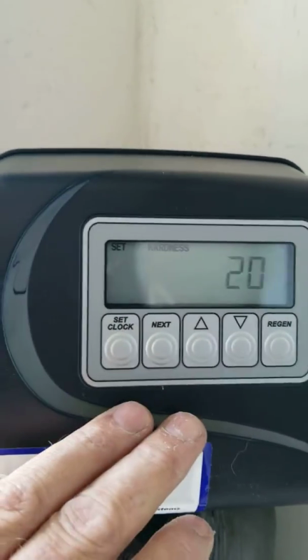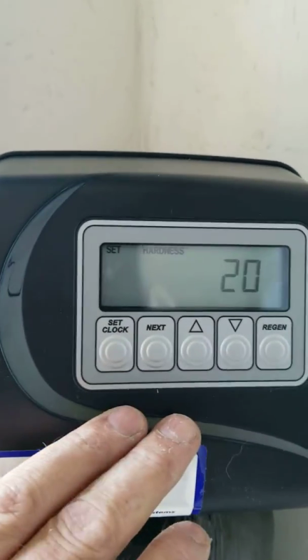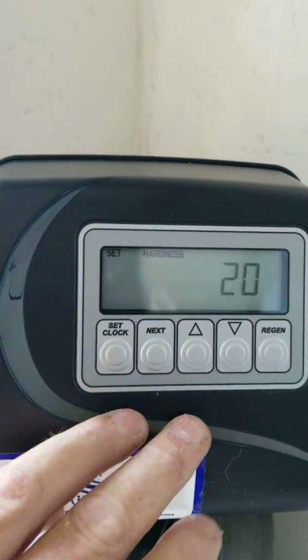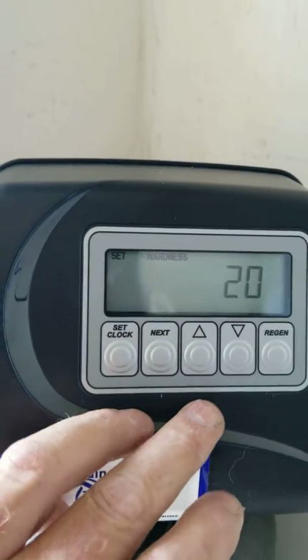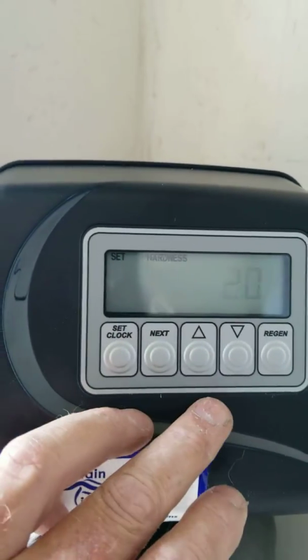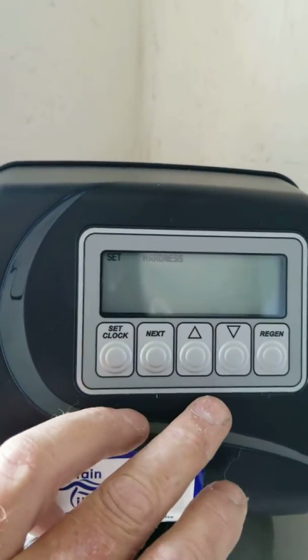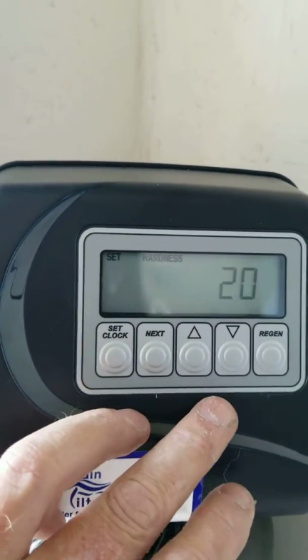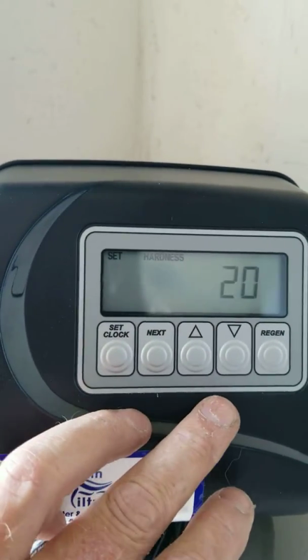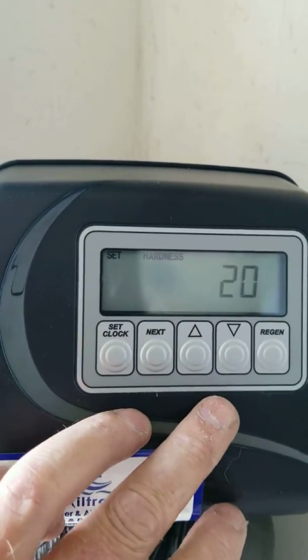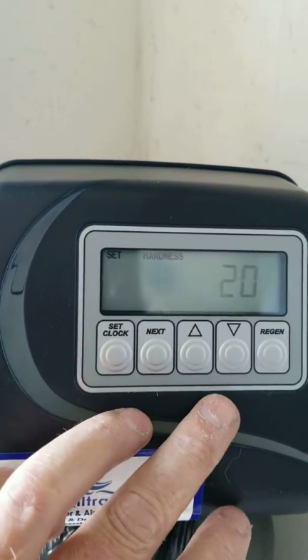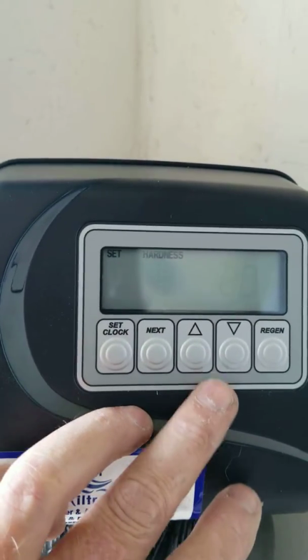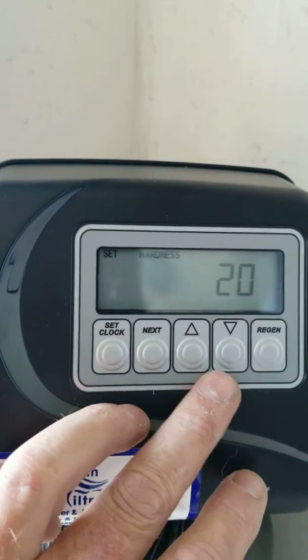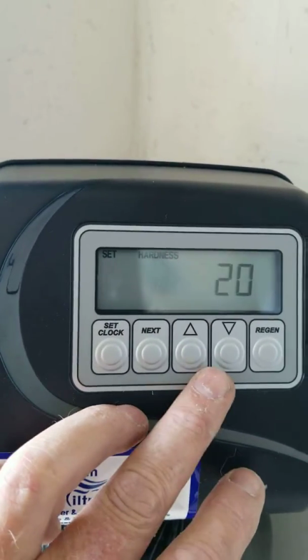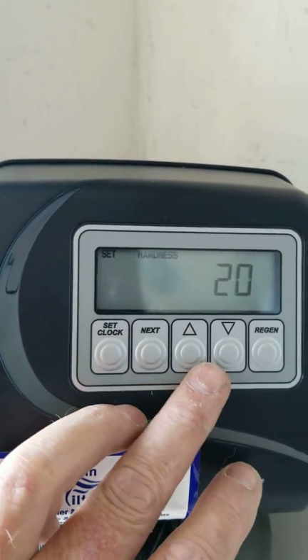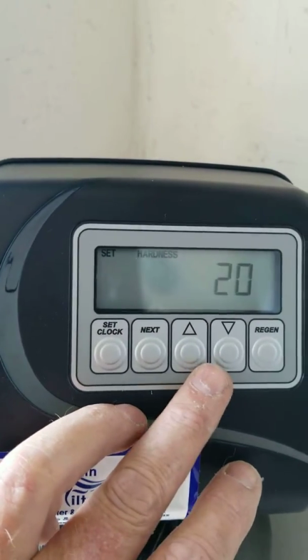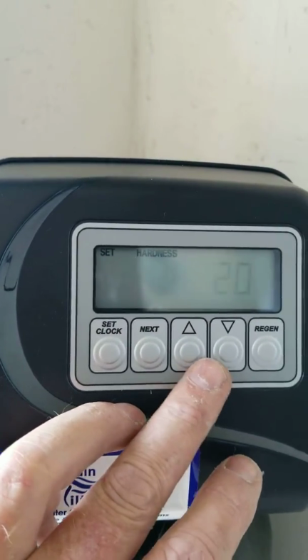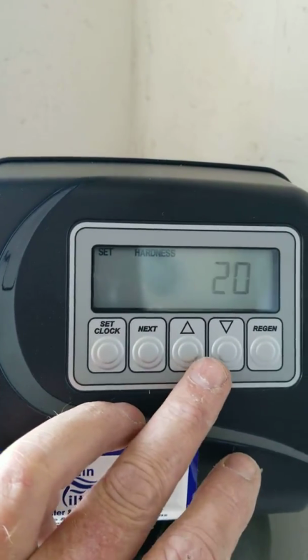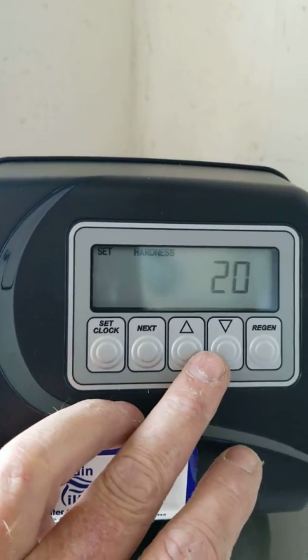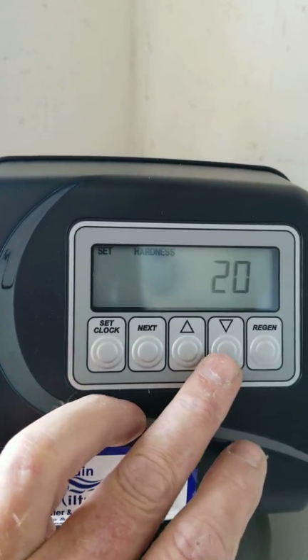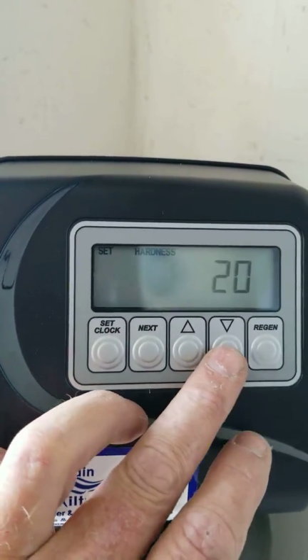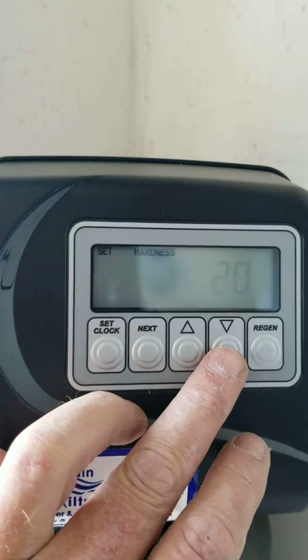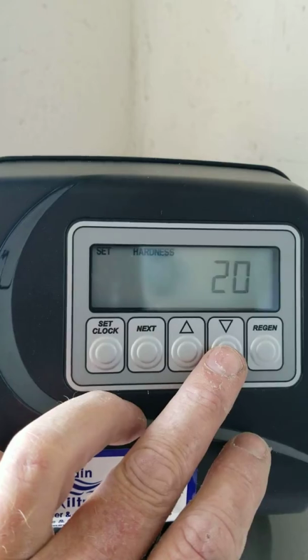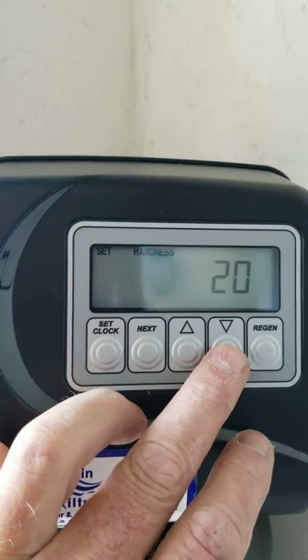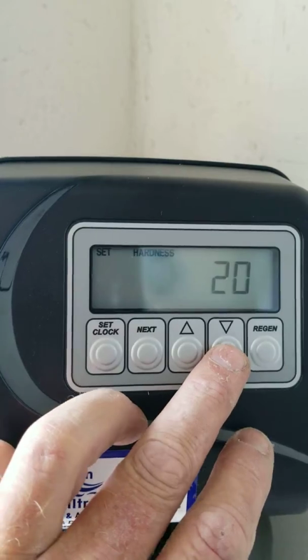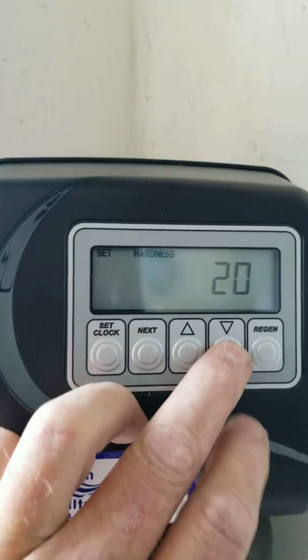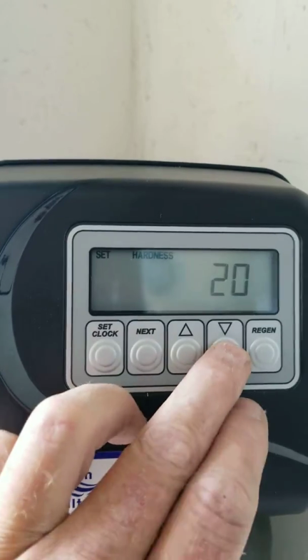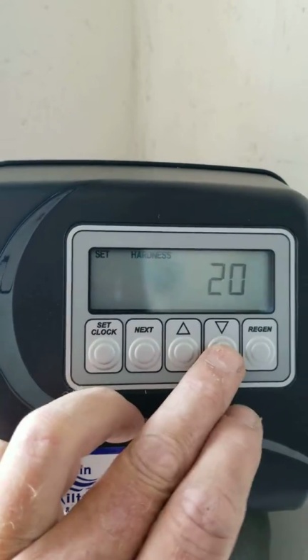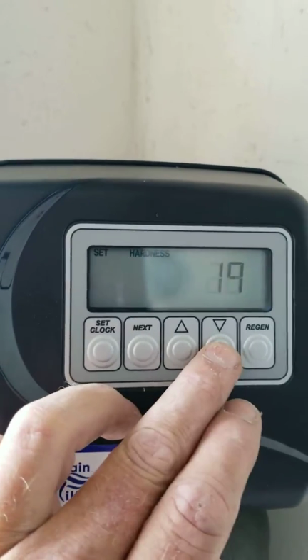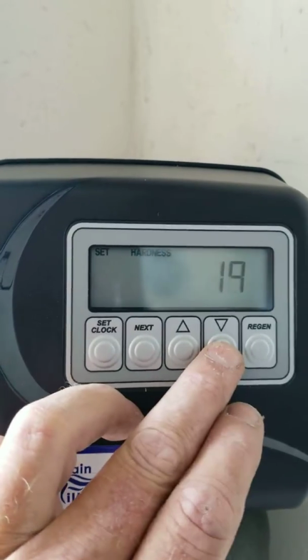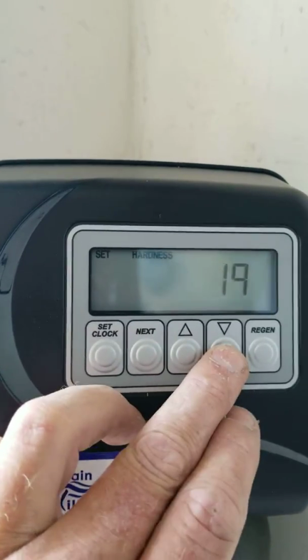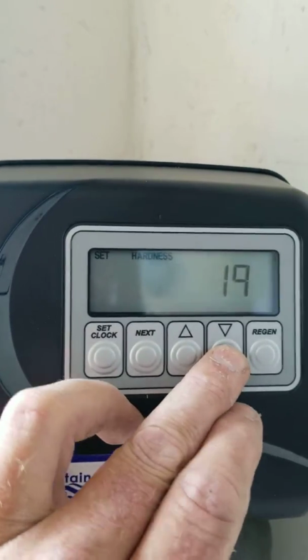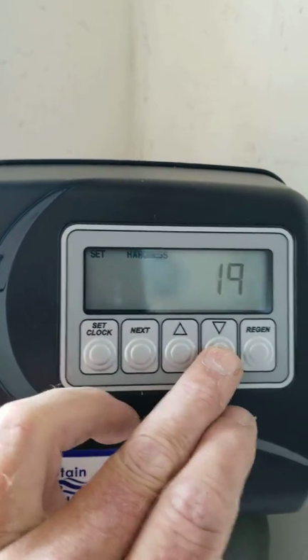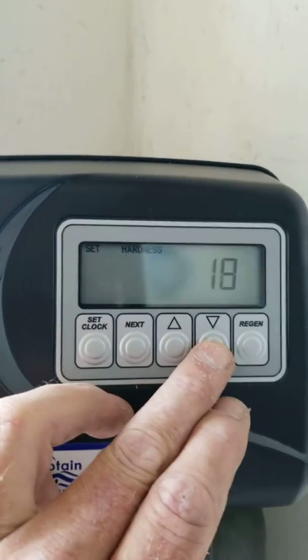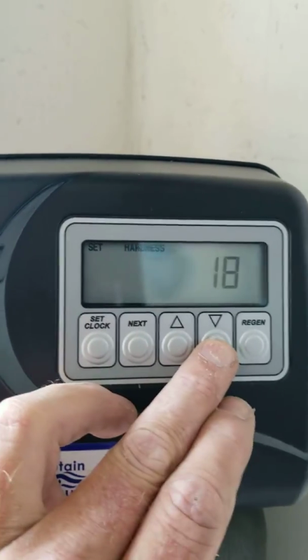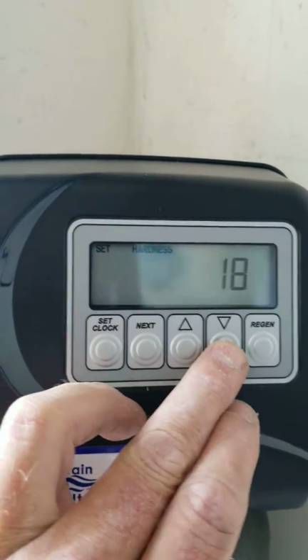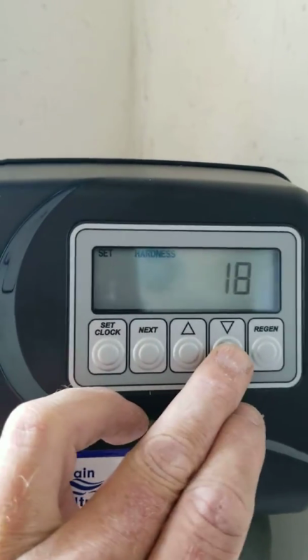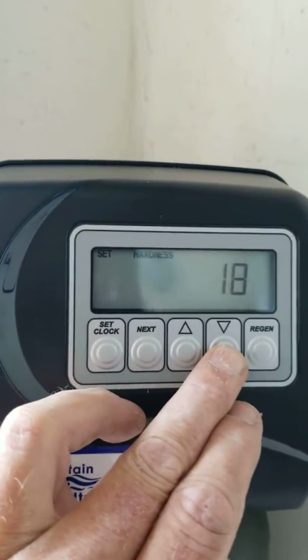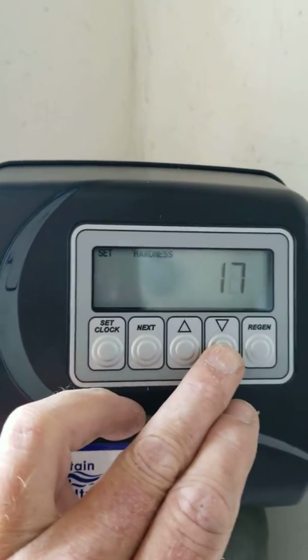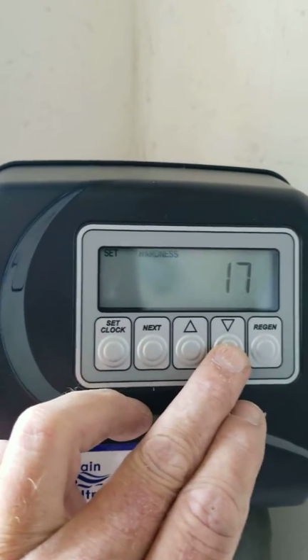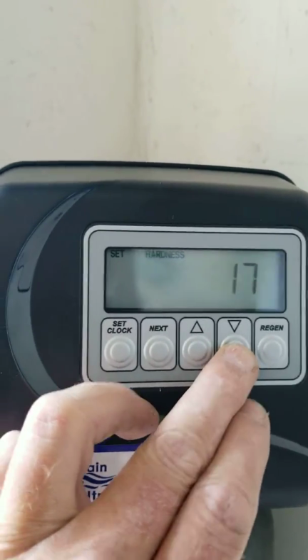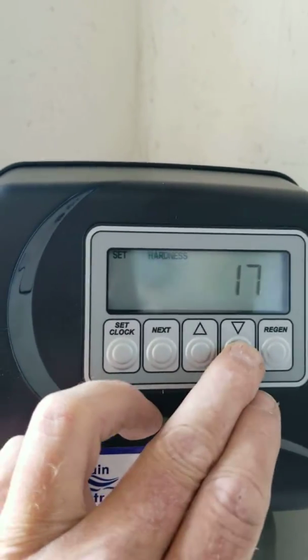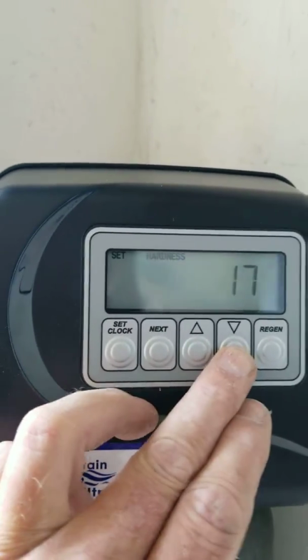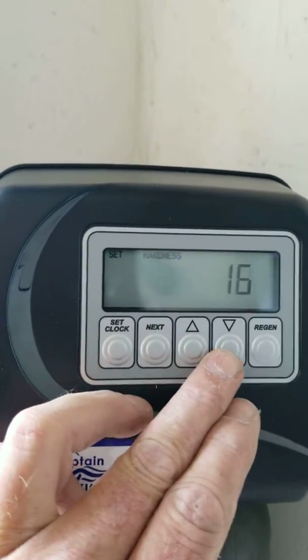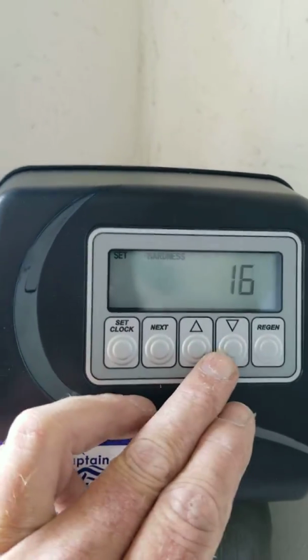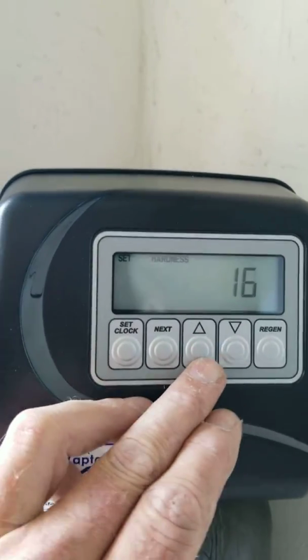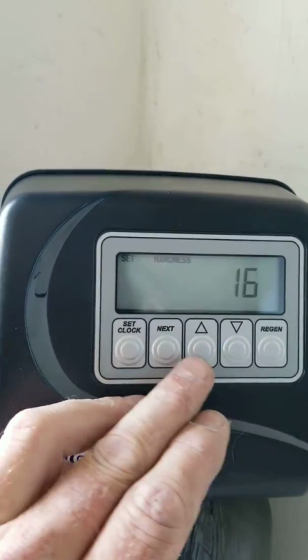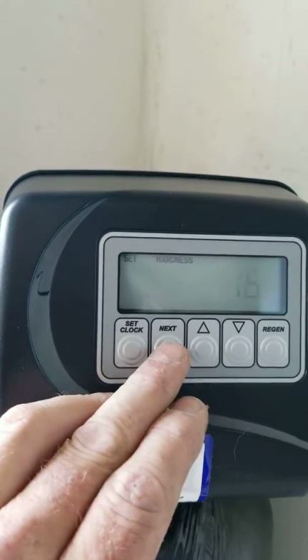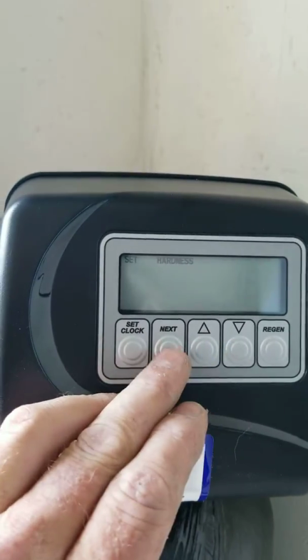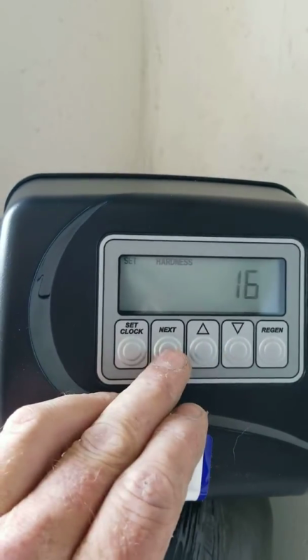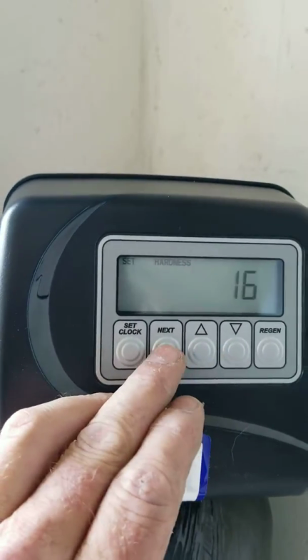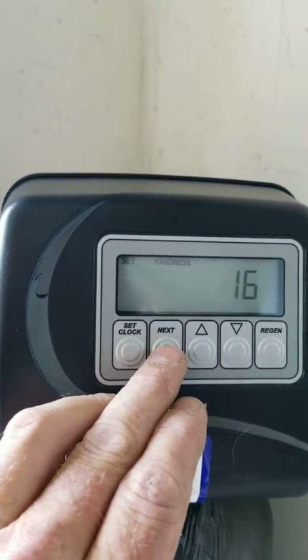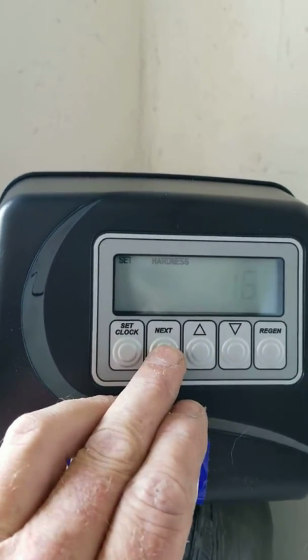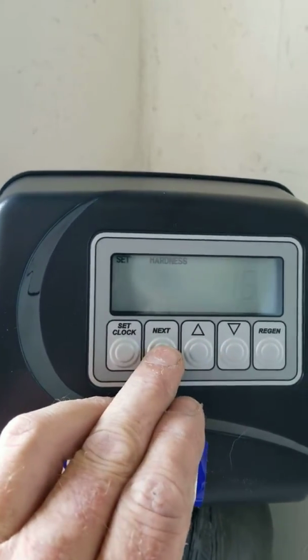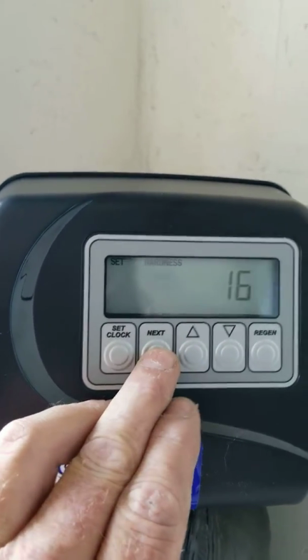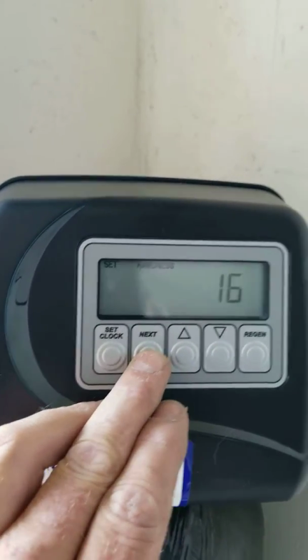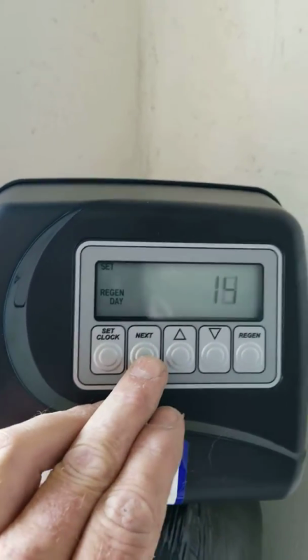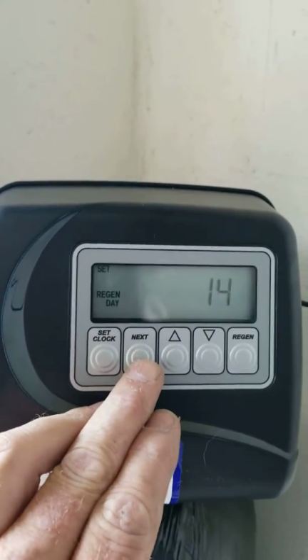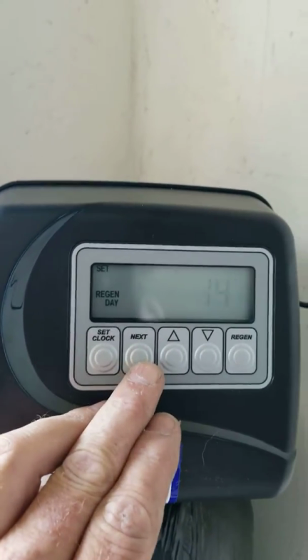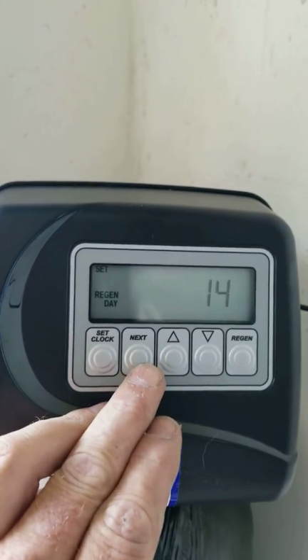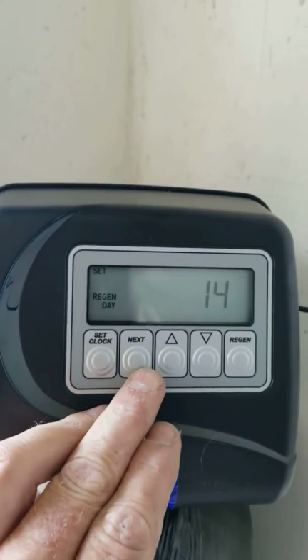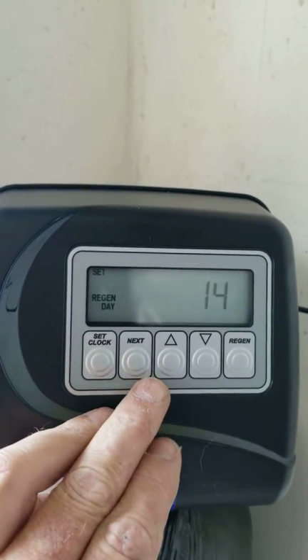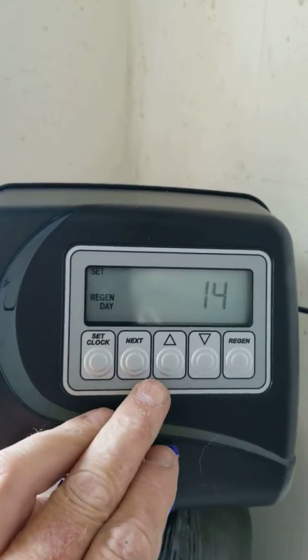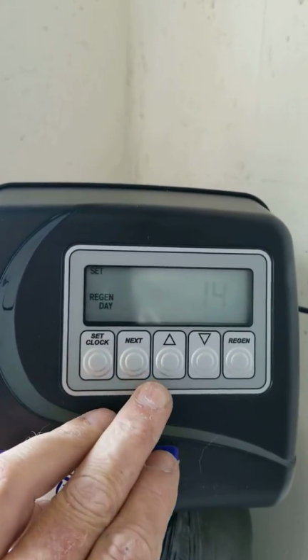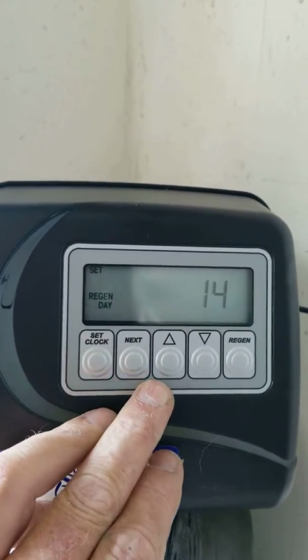Then we want to program in the hardness settings, so we push next and up. It's programmed at 20 grains per gallon — I am going to bump that down to 16. We hit our next button.